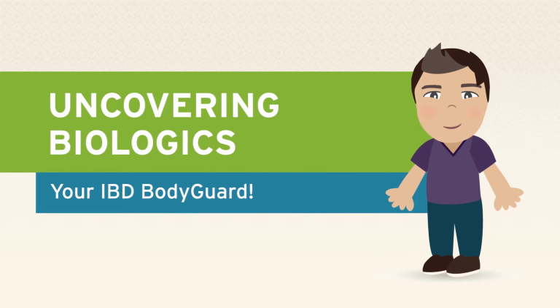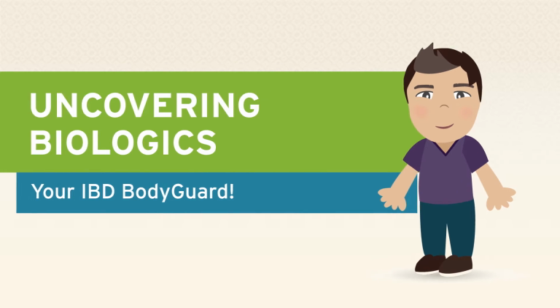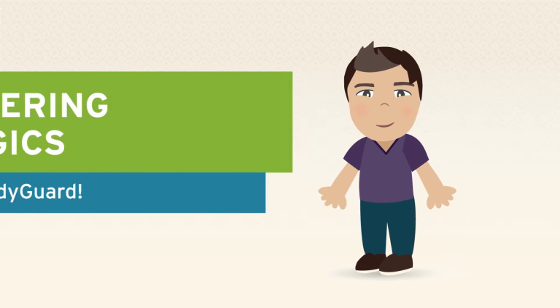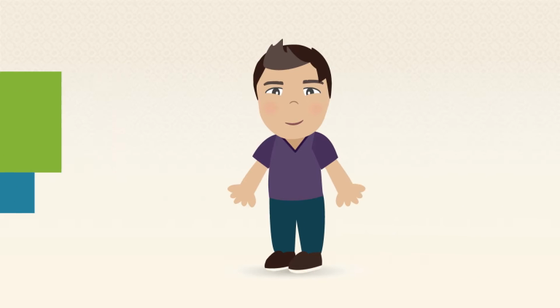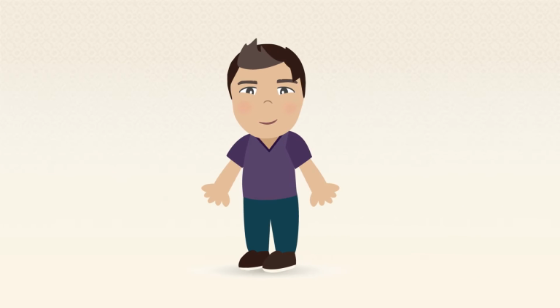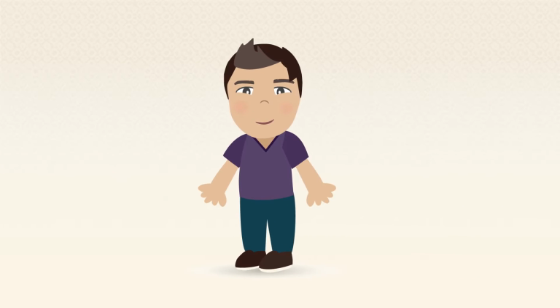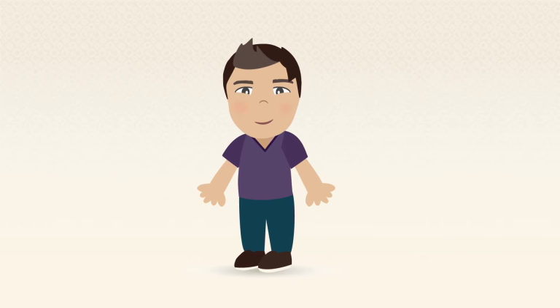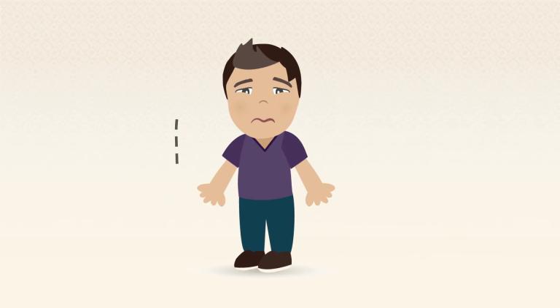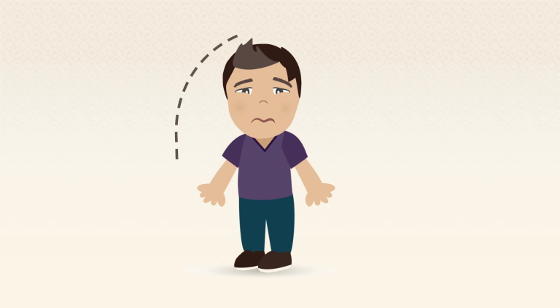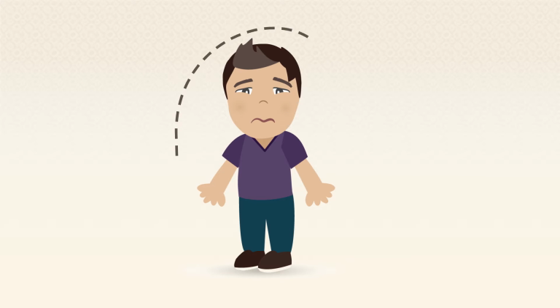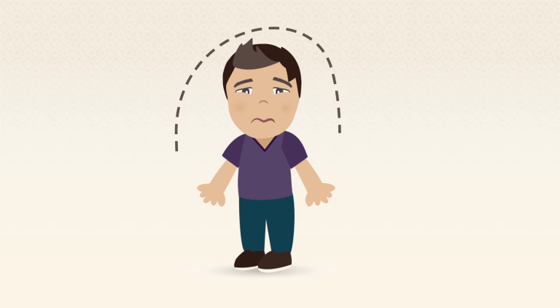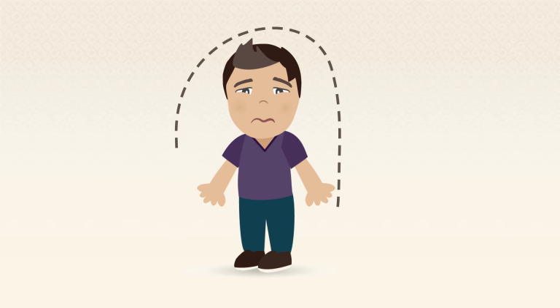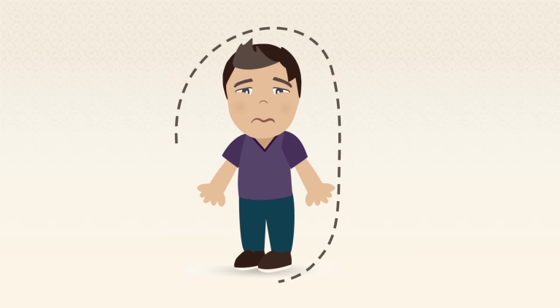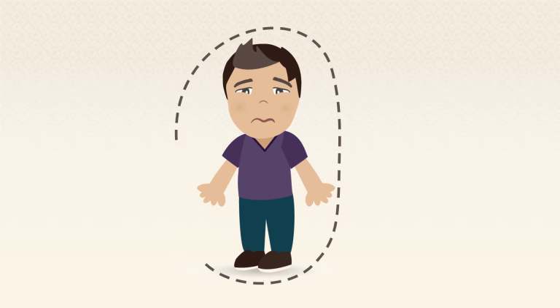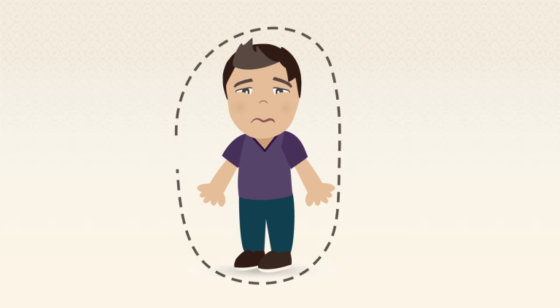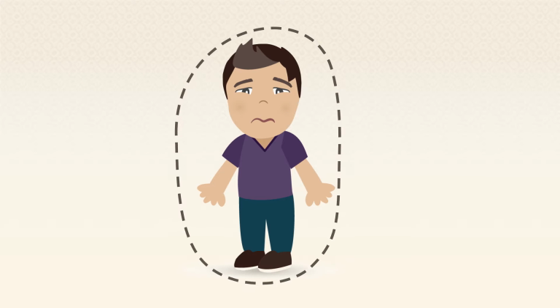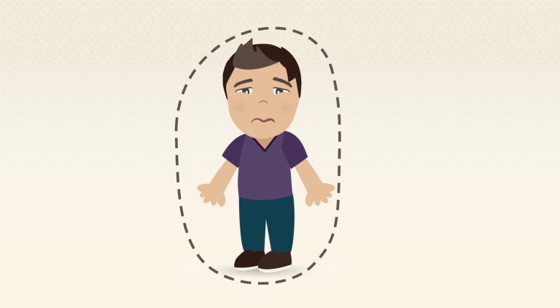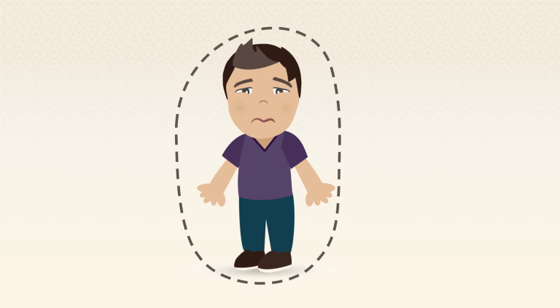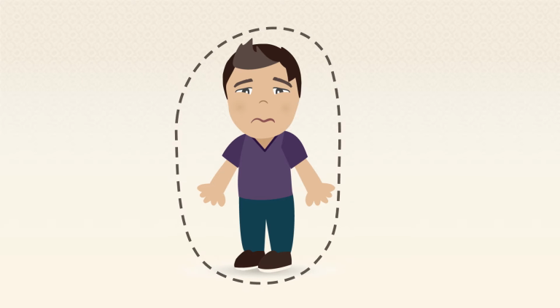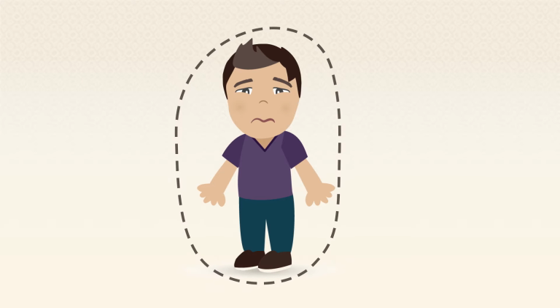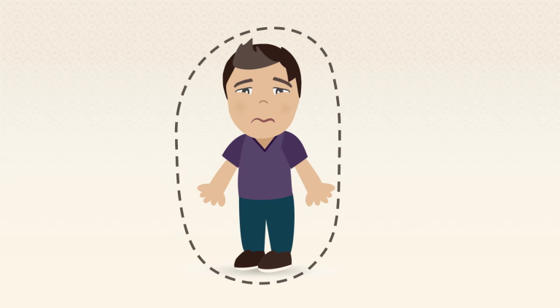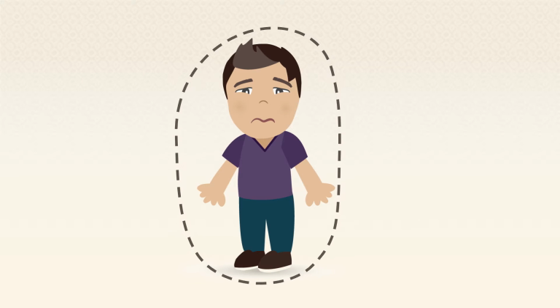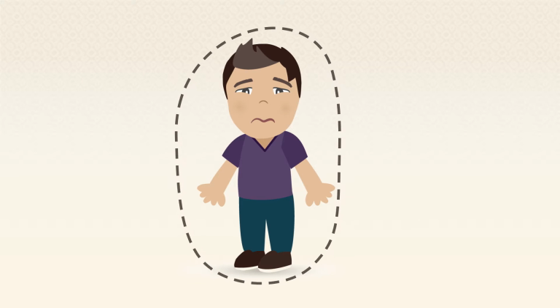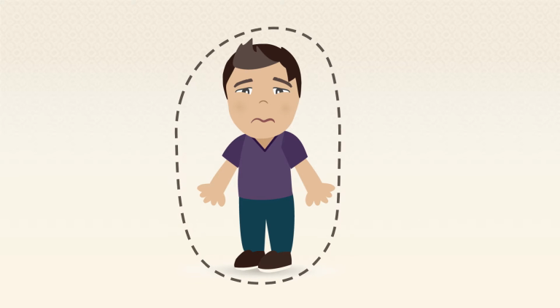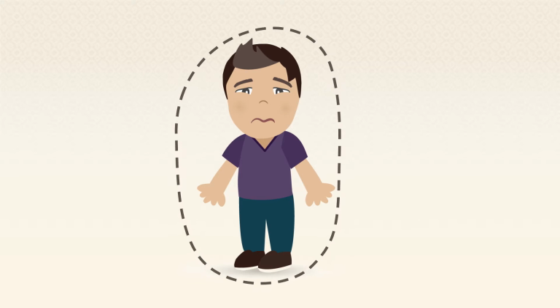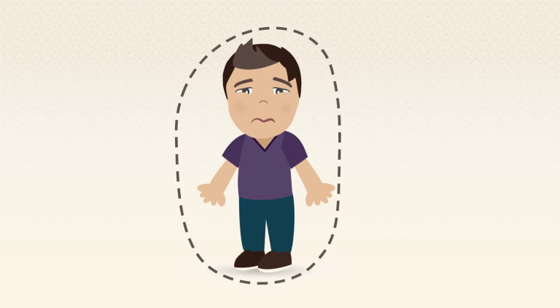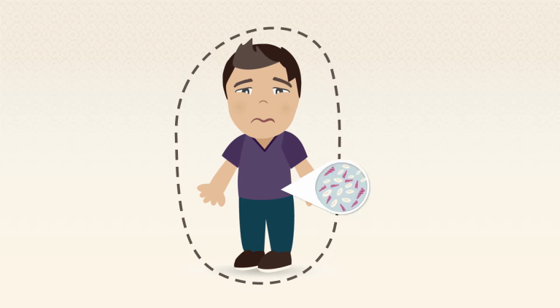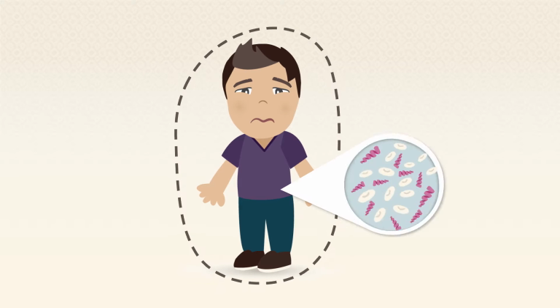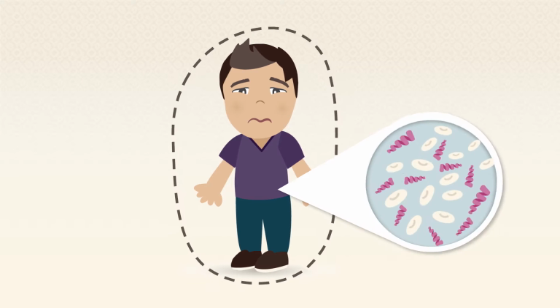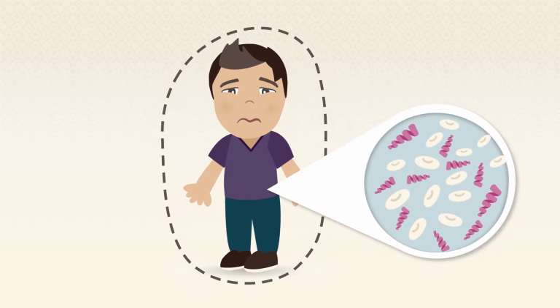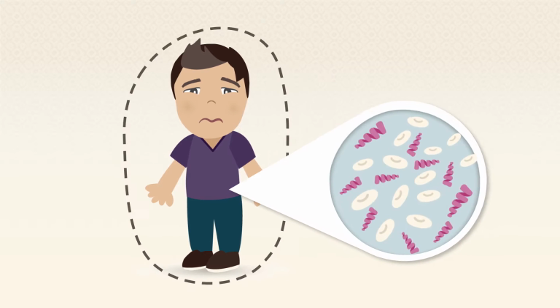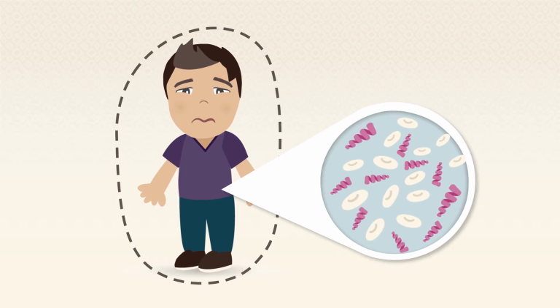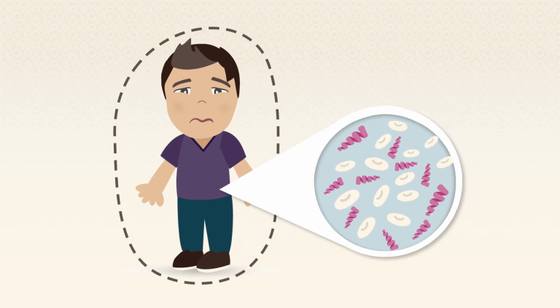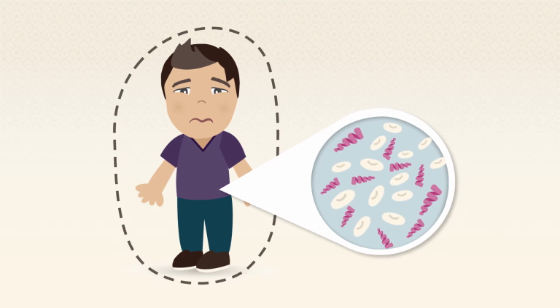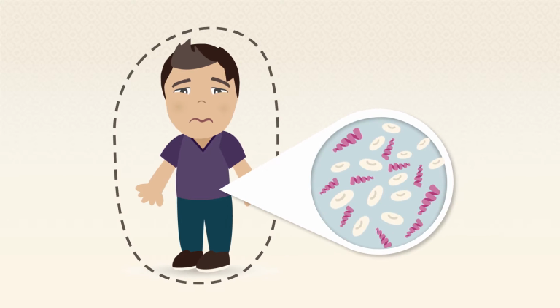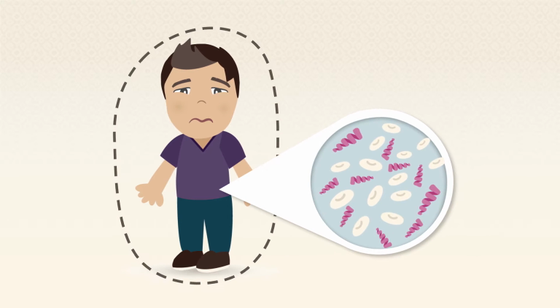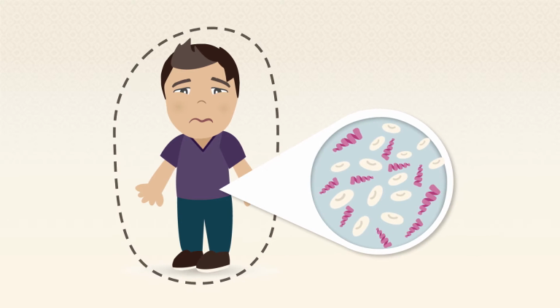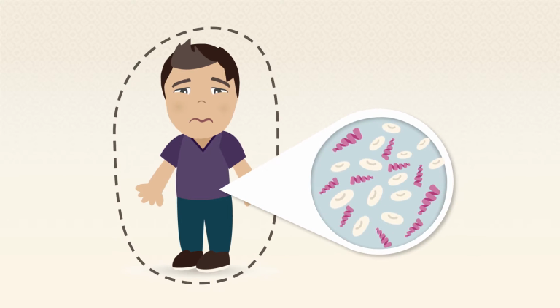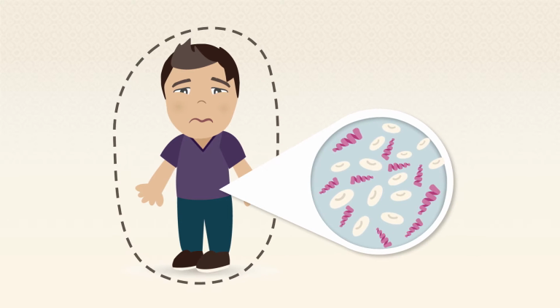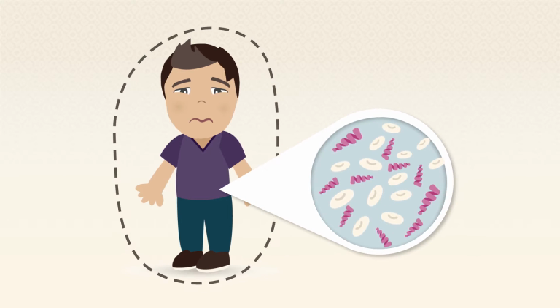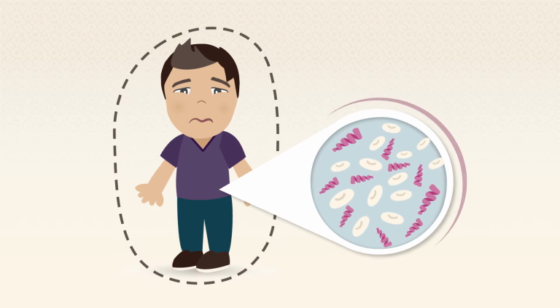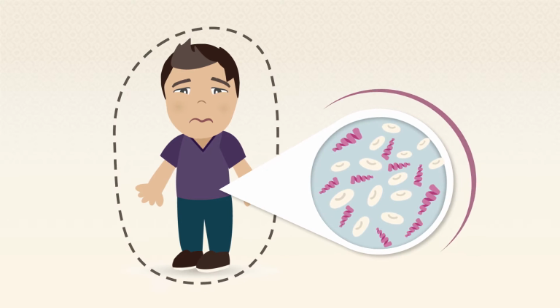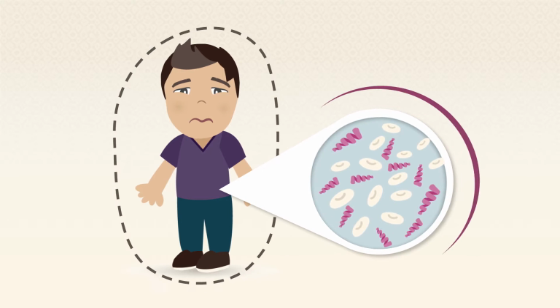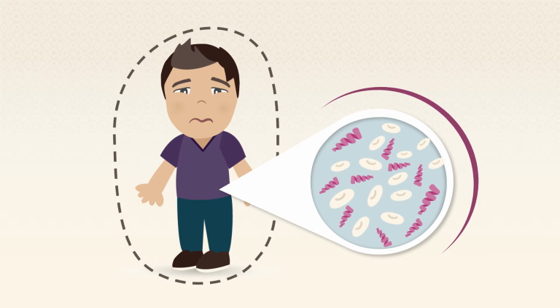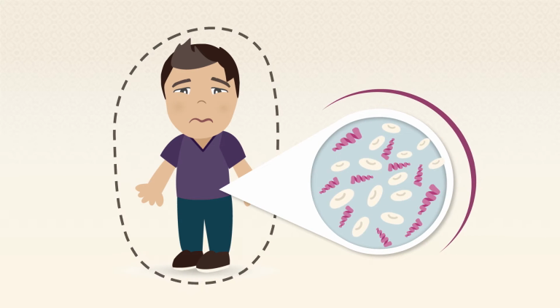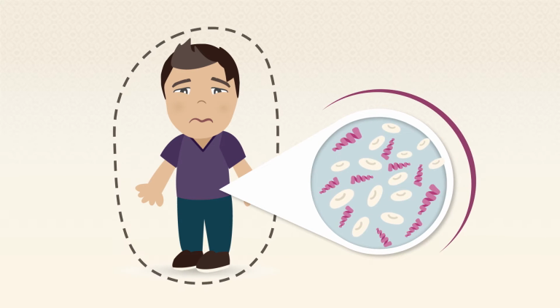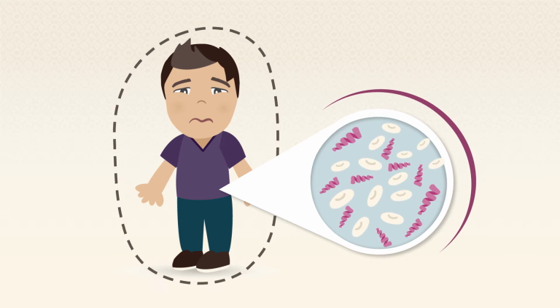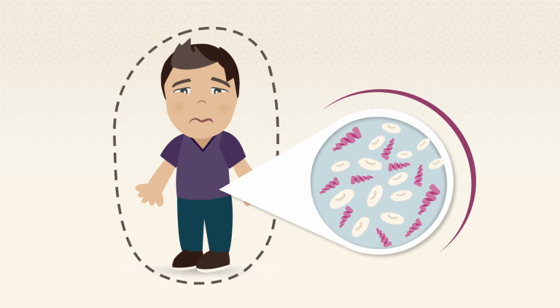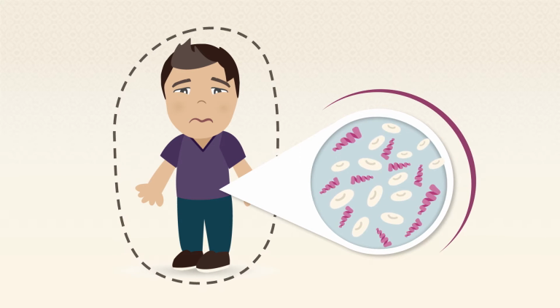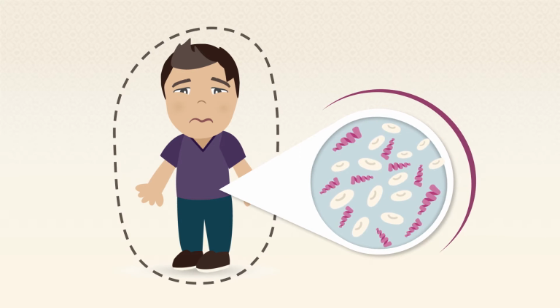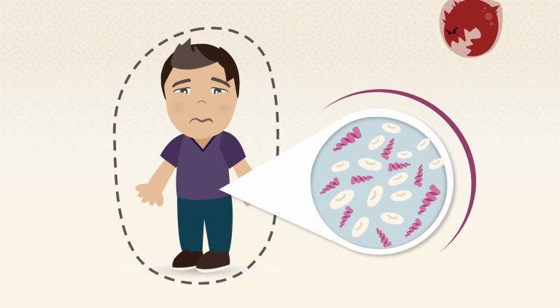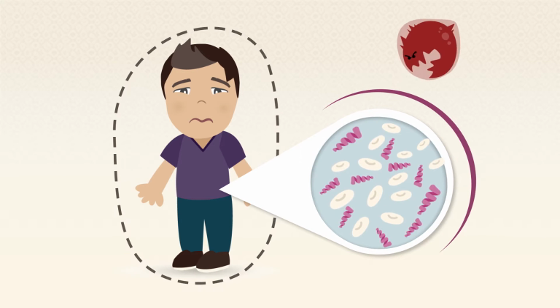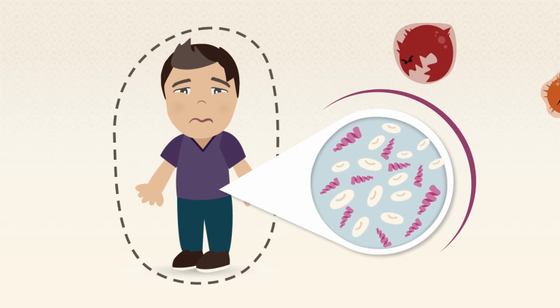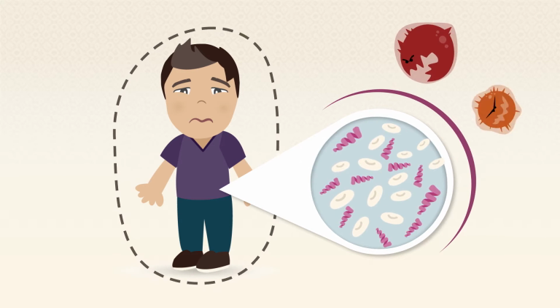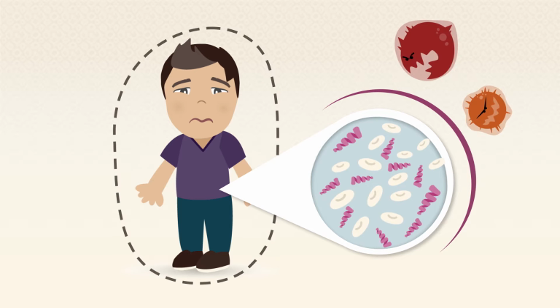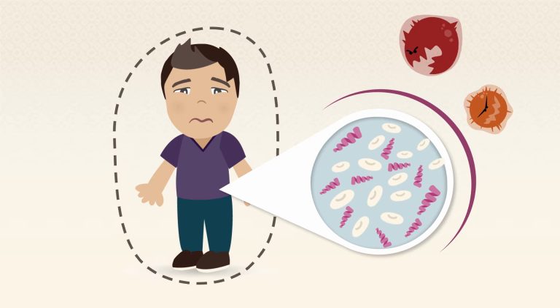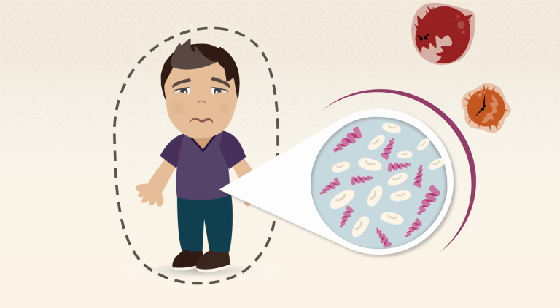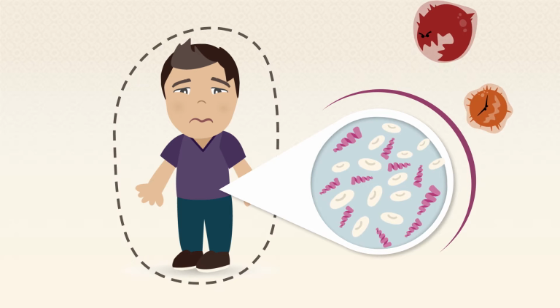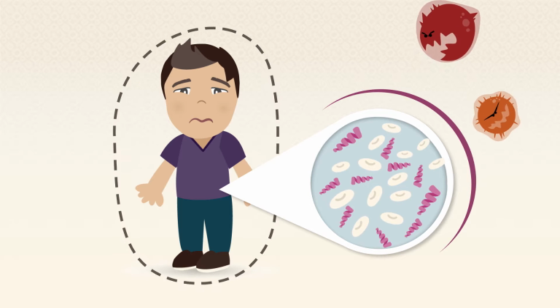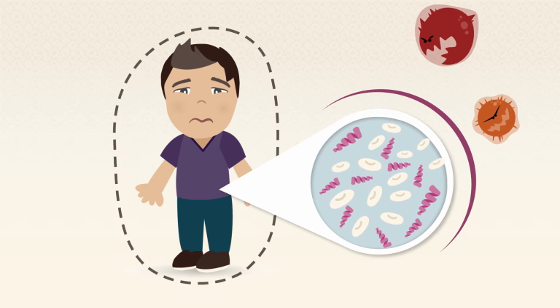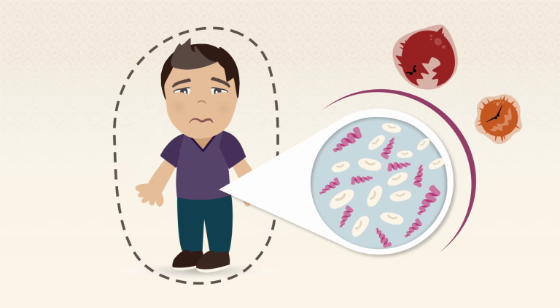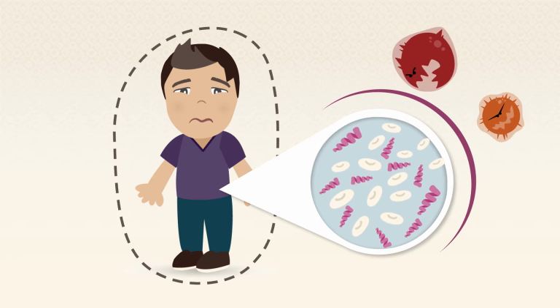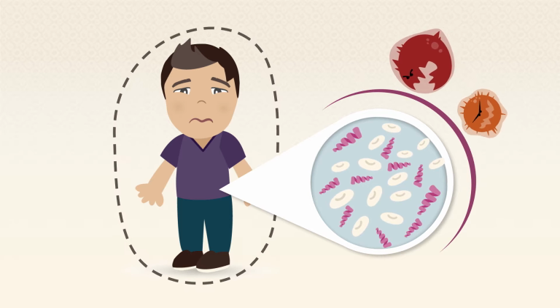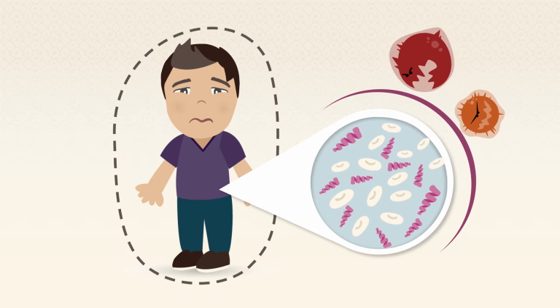When you get sick, it's your immune system's job to fight disease by releasing proteins and white blood cells to defend against invaders.